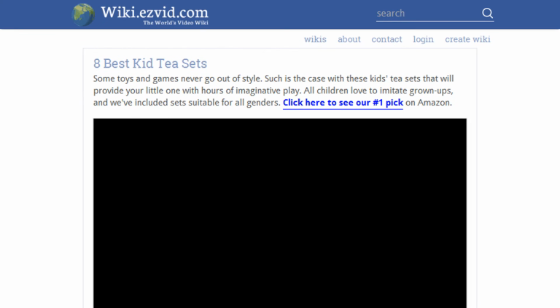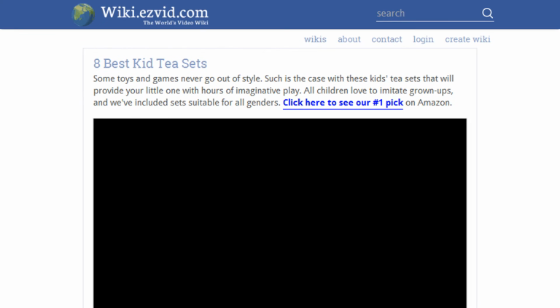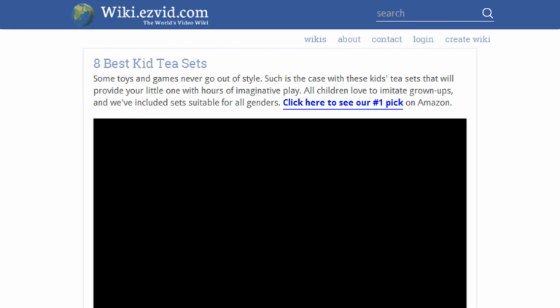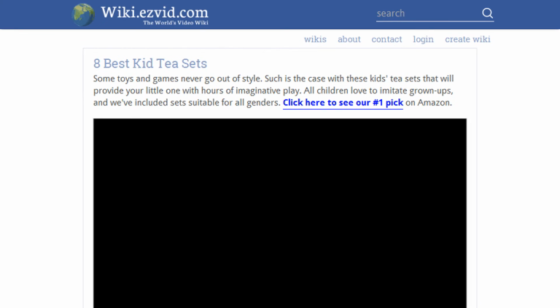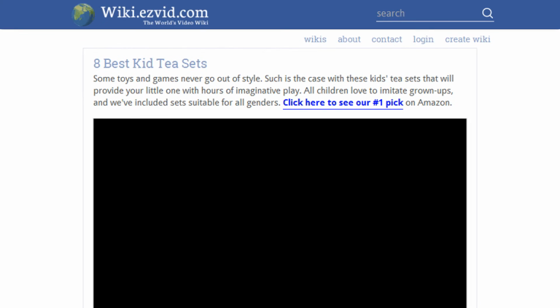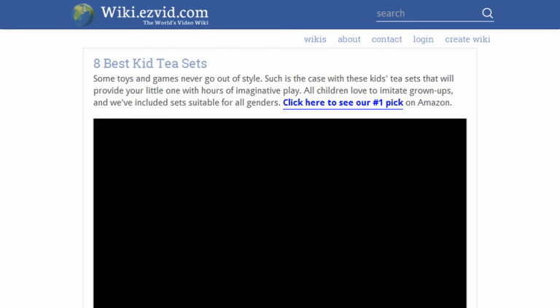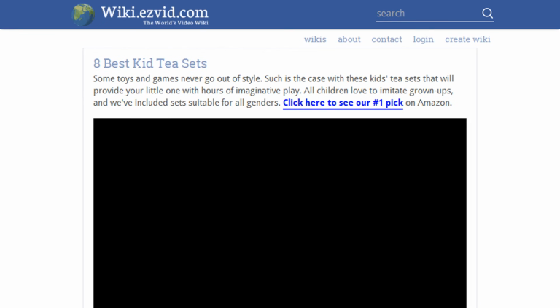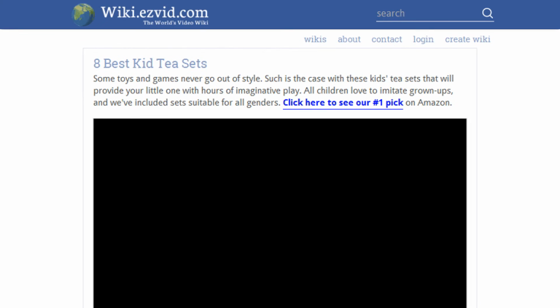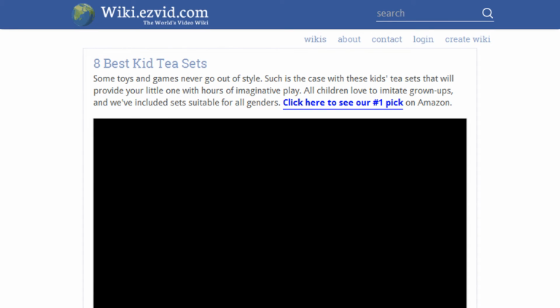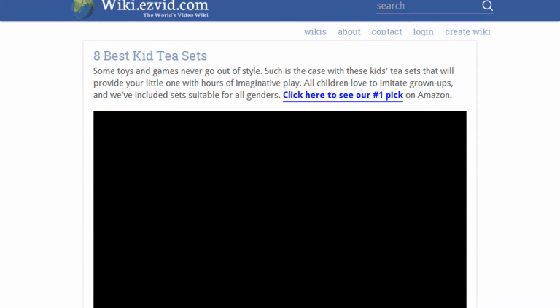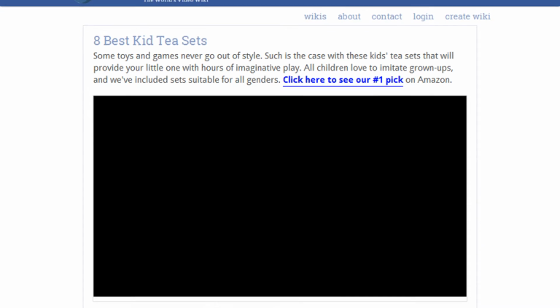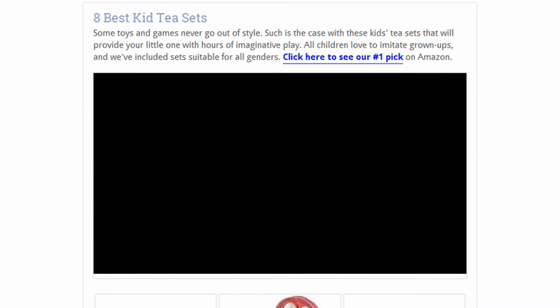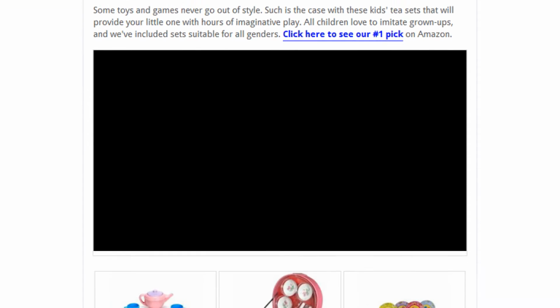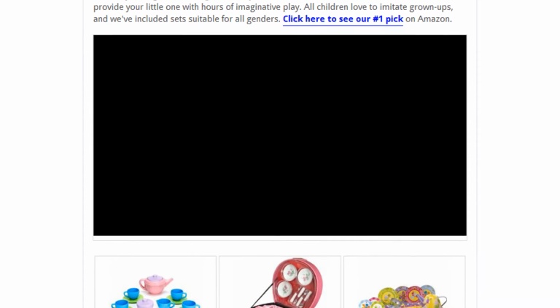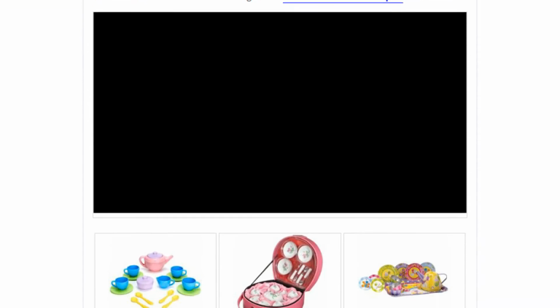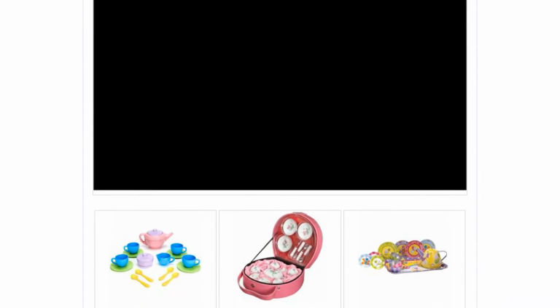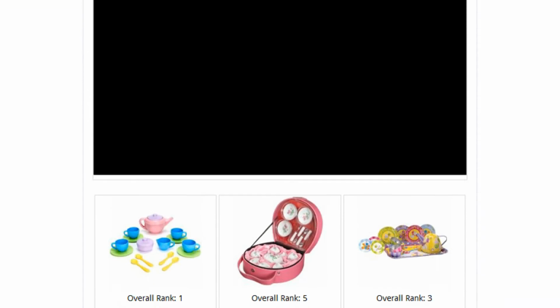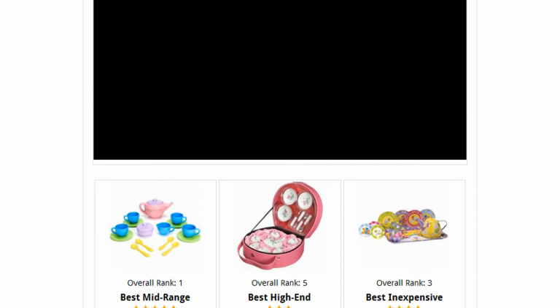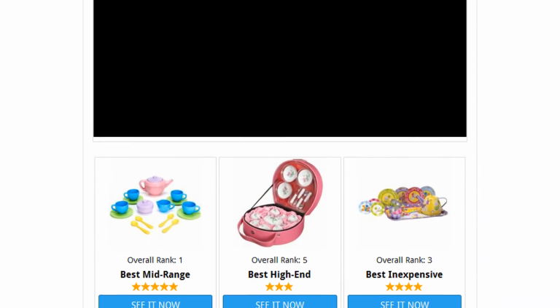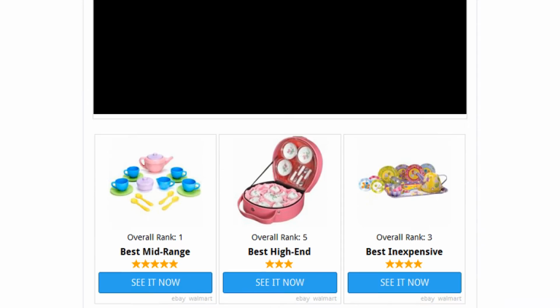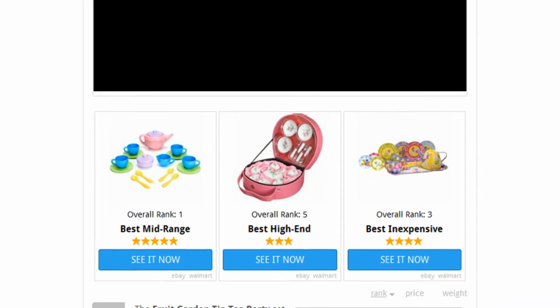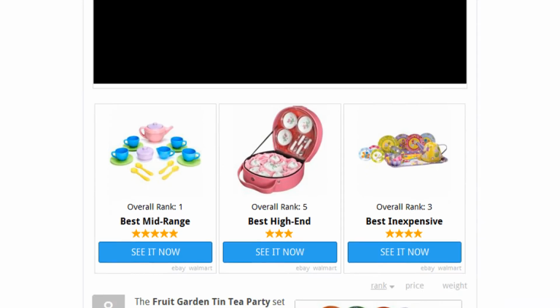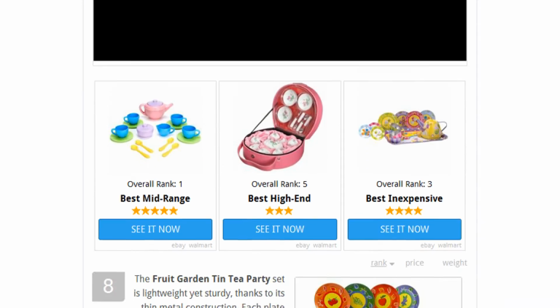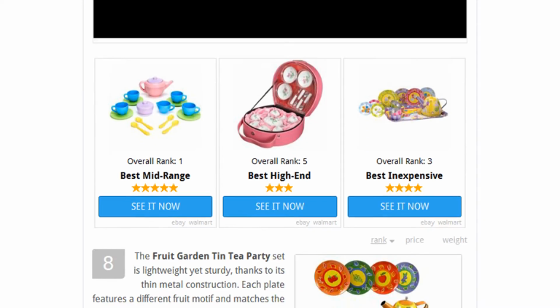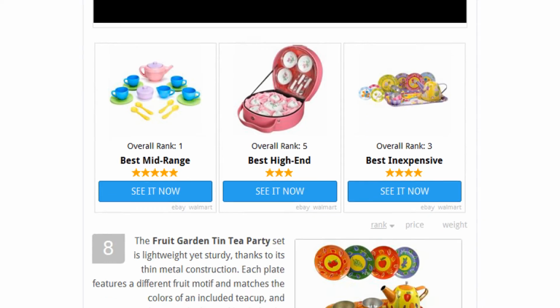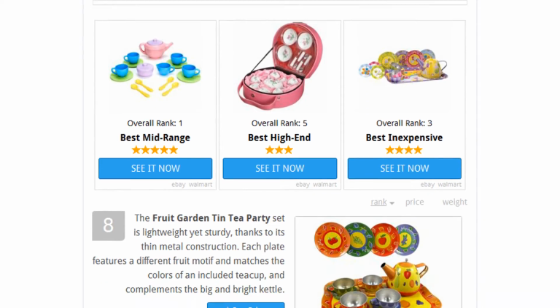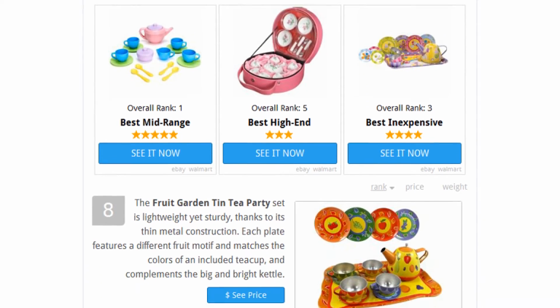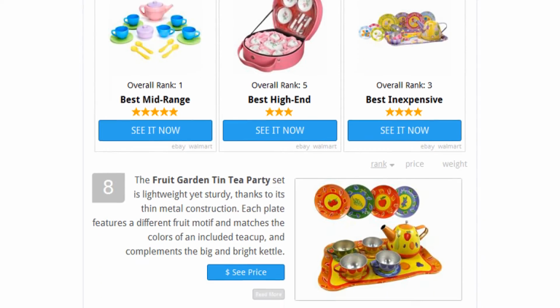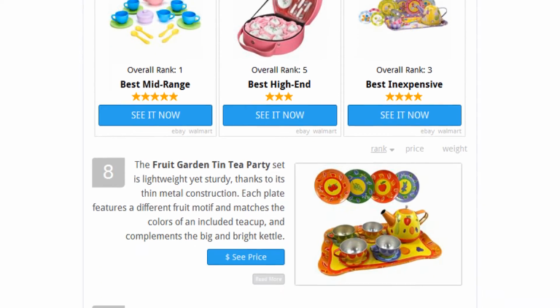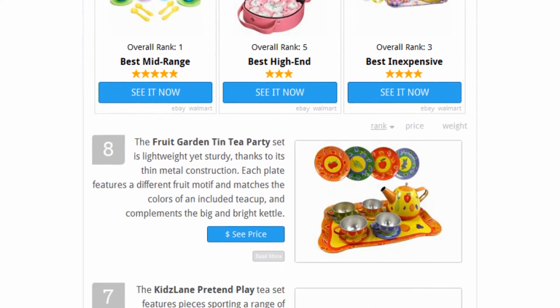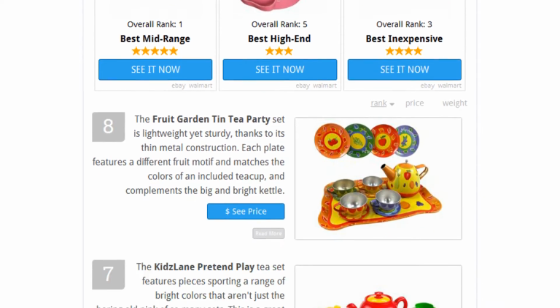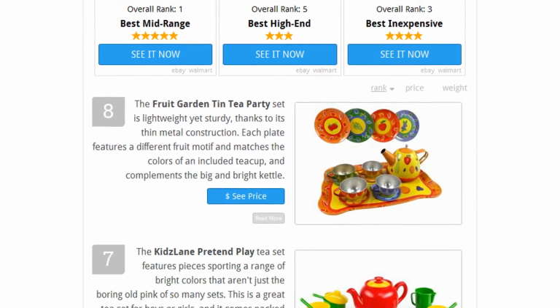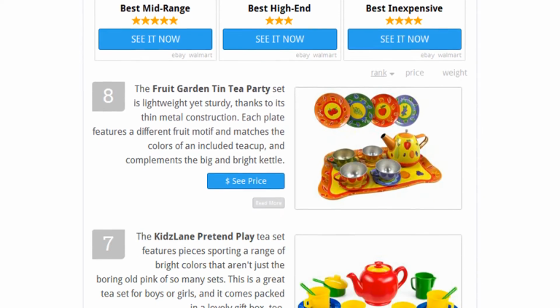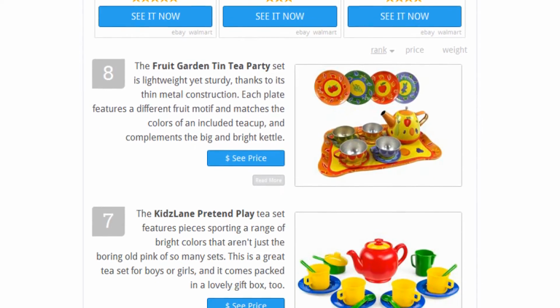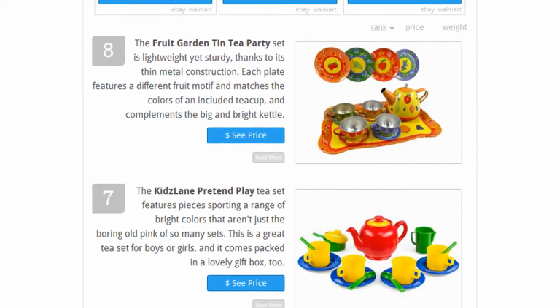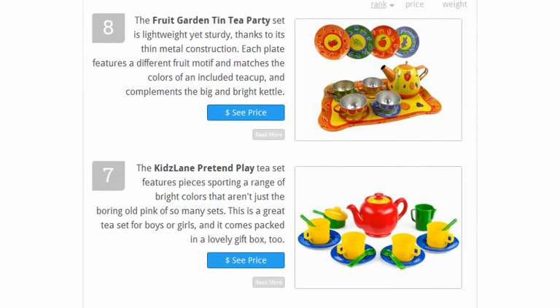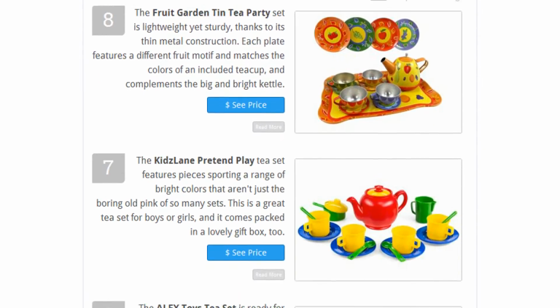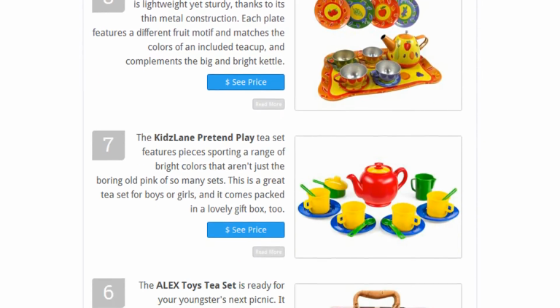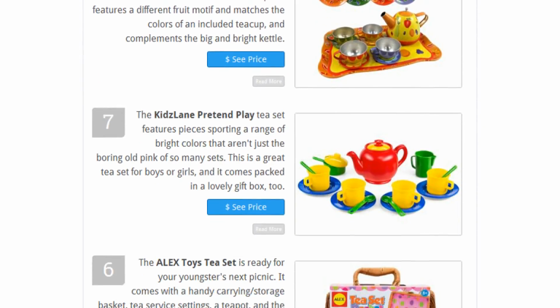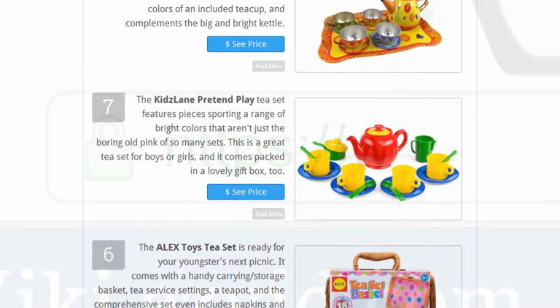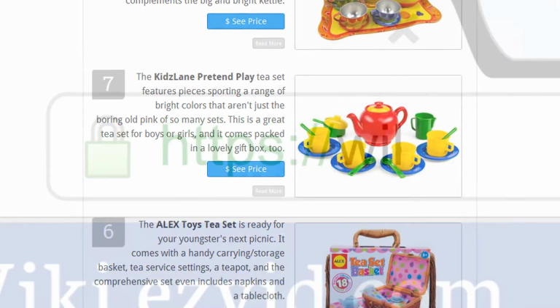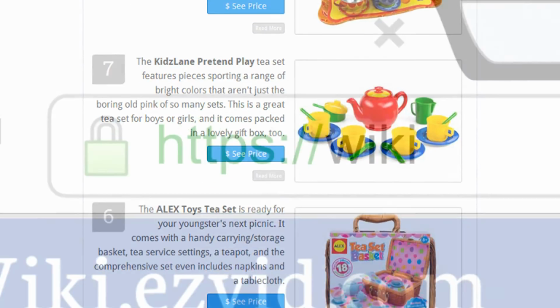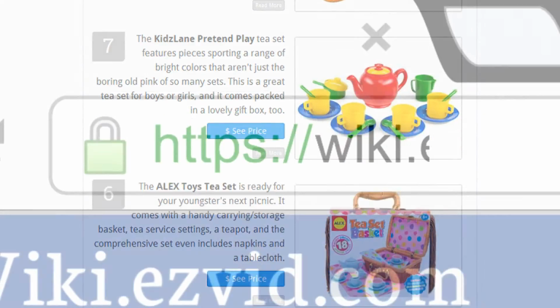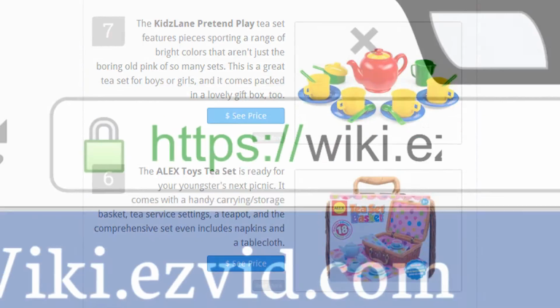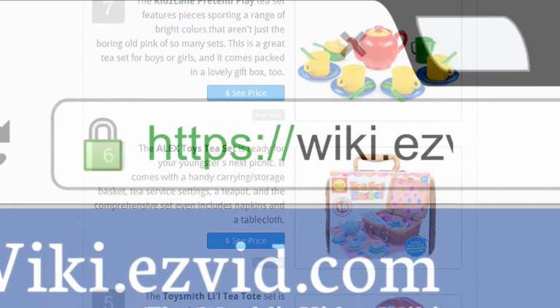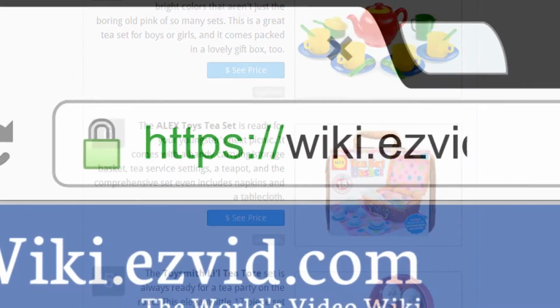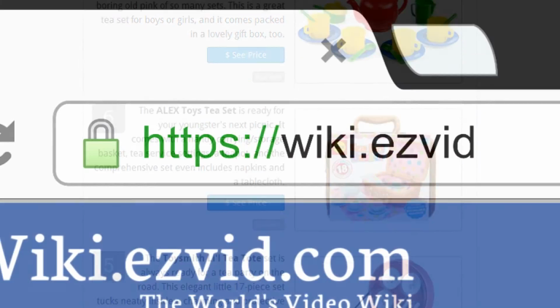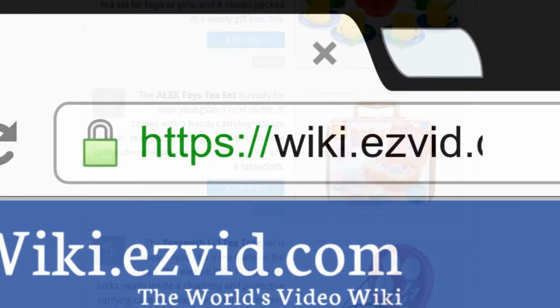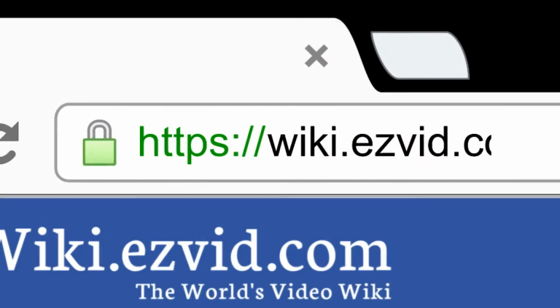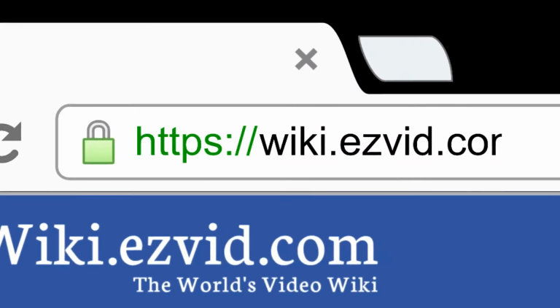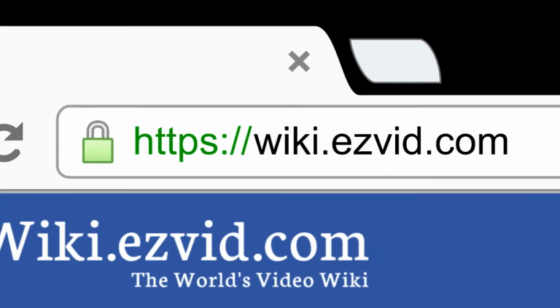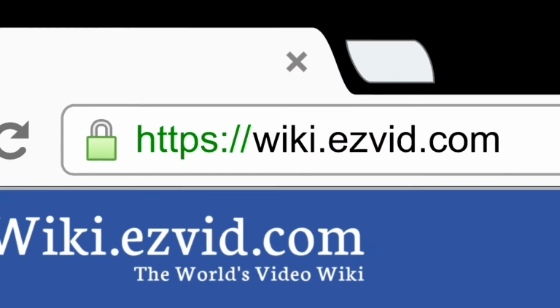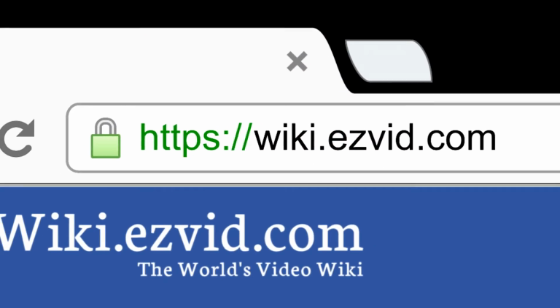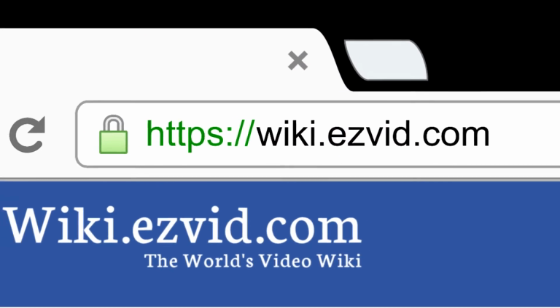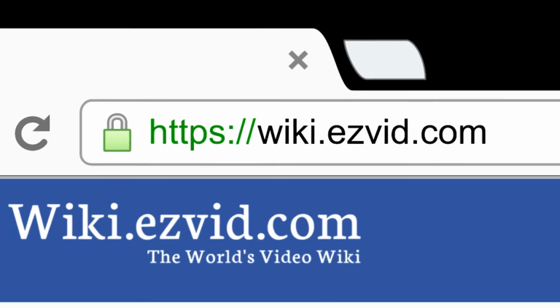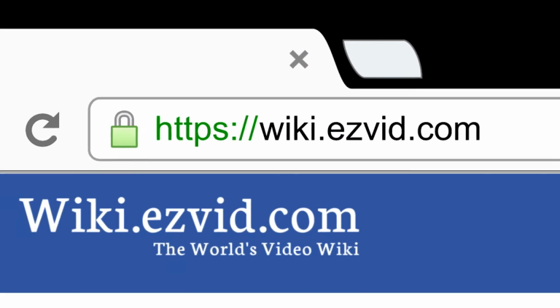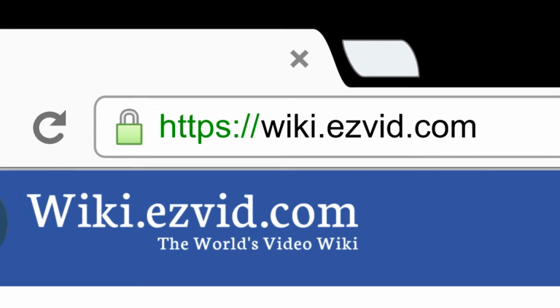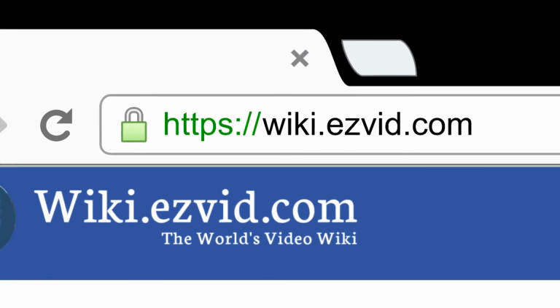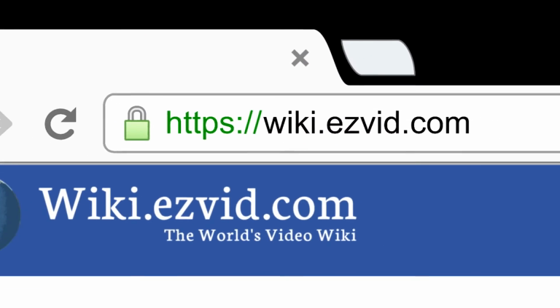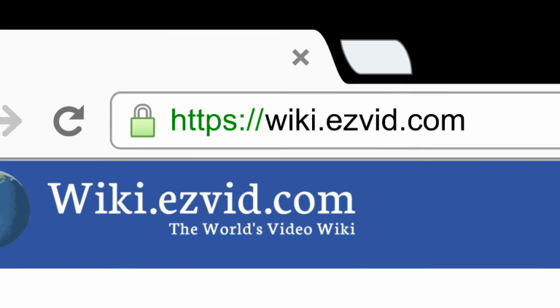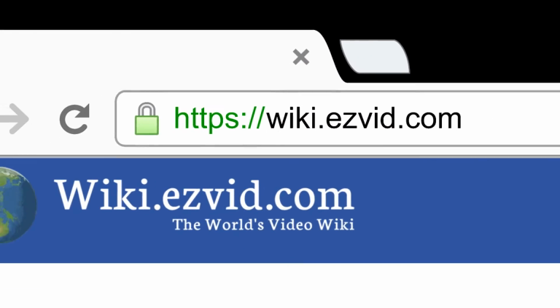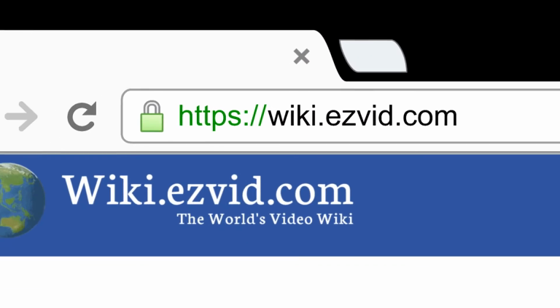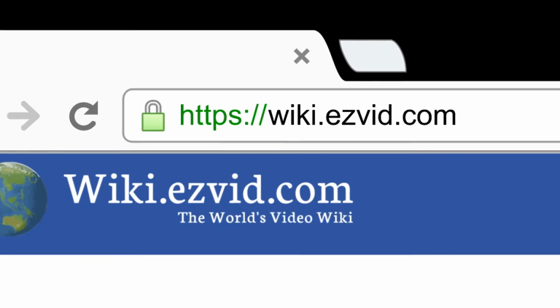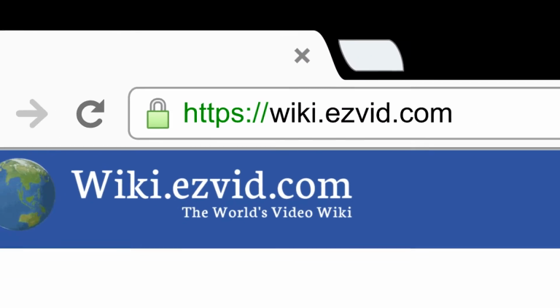To see all this stuff, go to wiki.easyvid.com and search for kids tea sets, or click beneath this video.